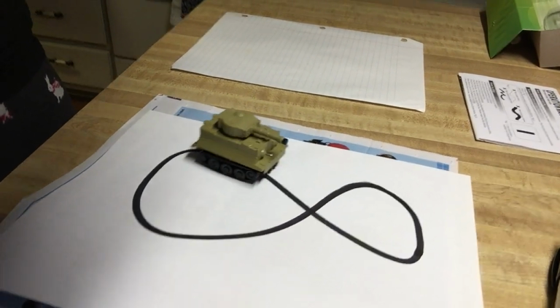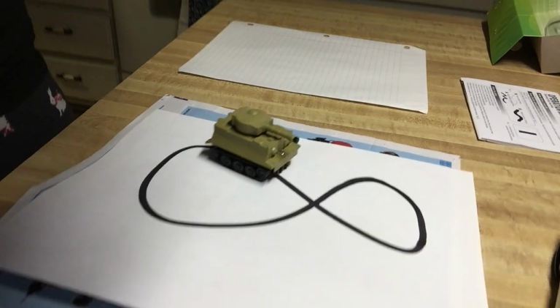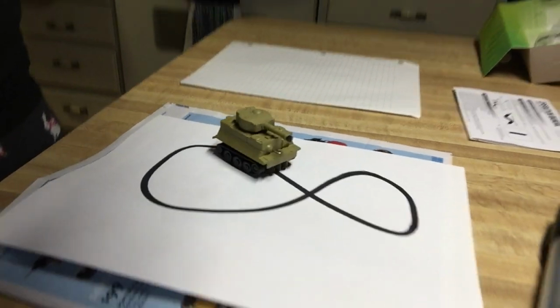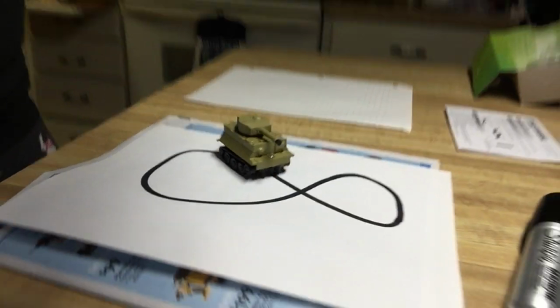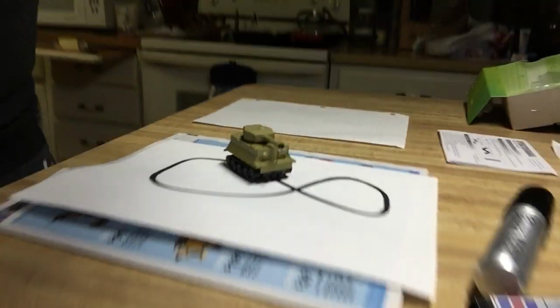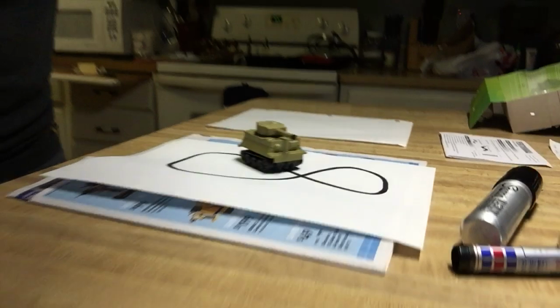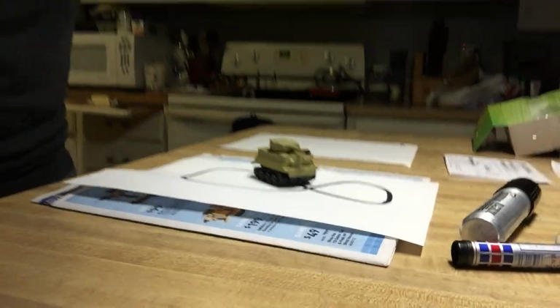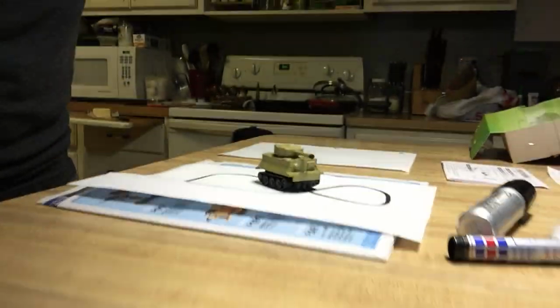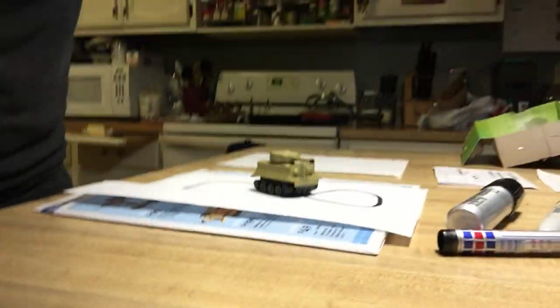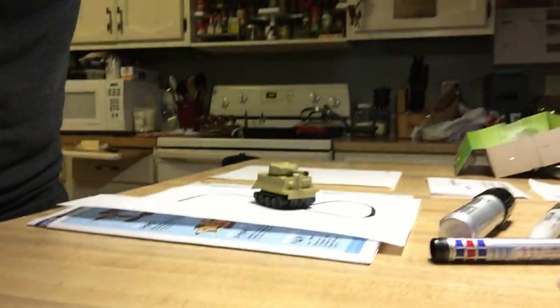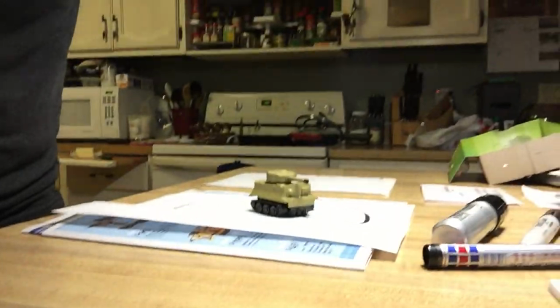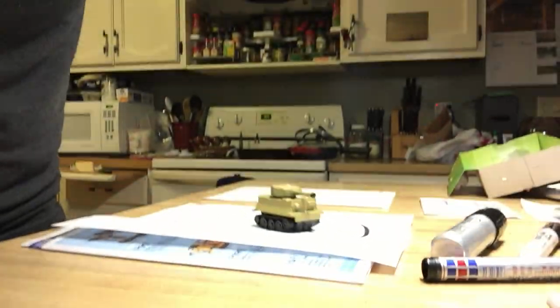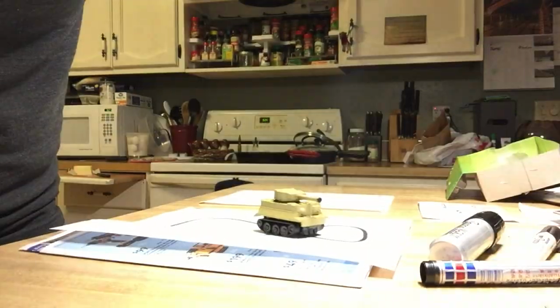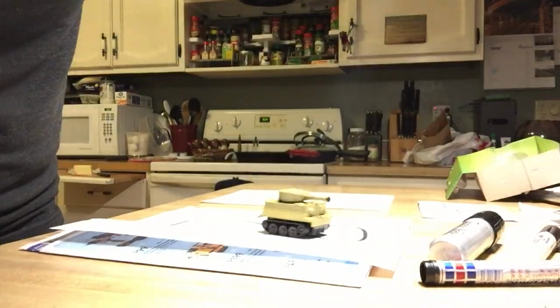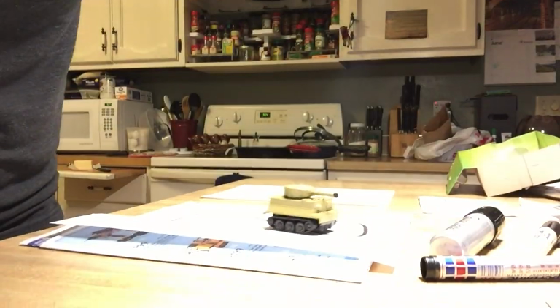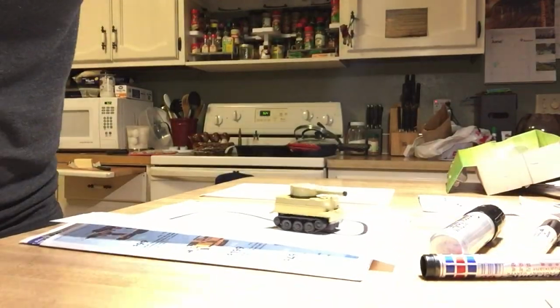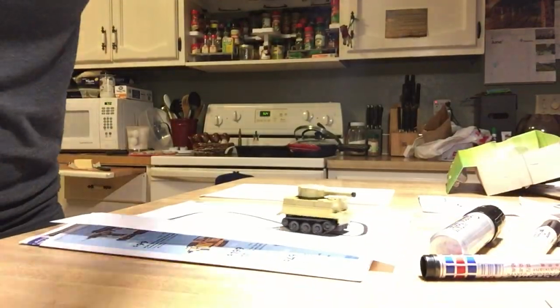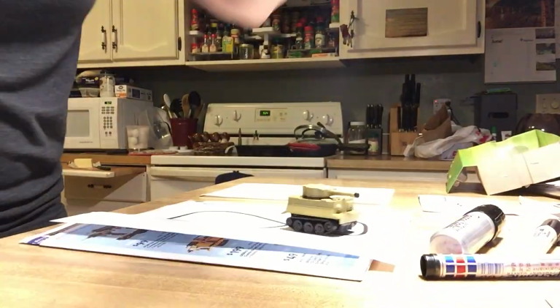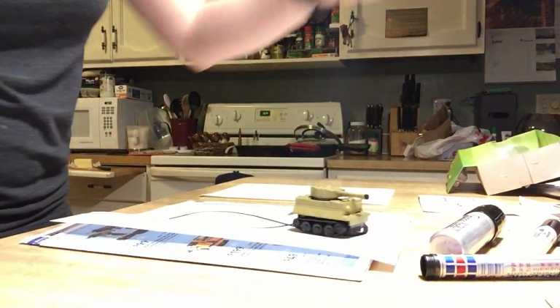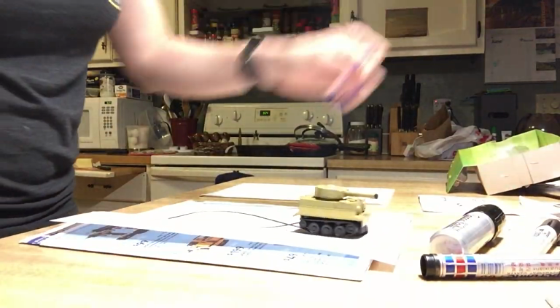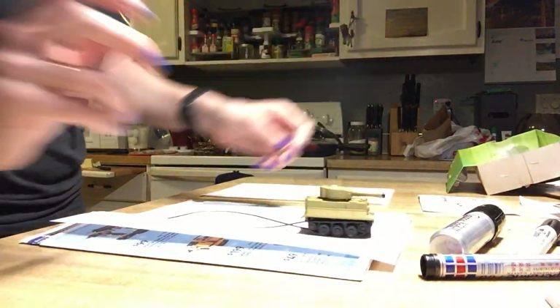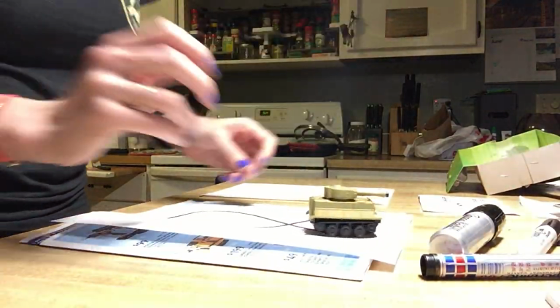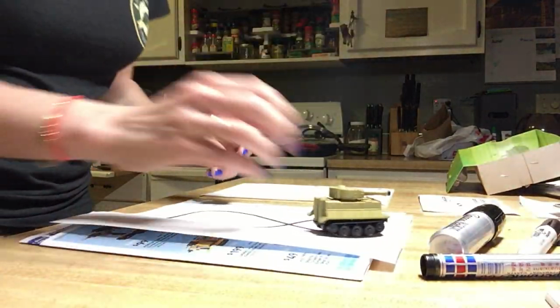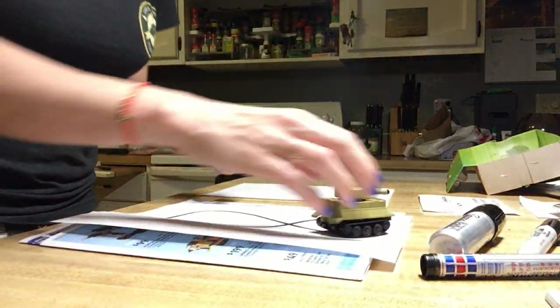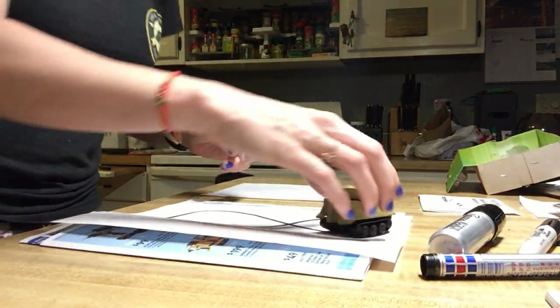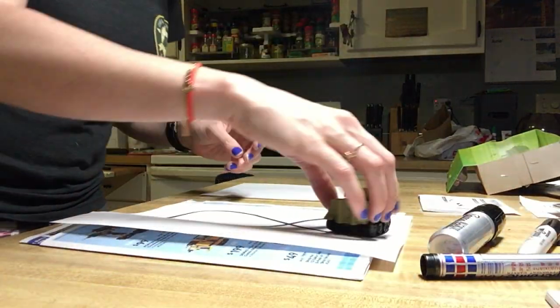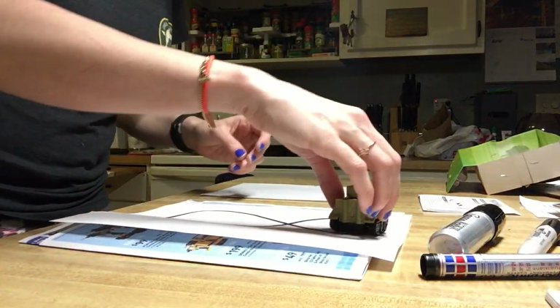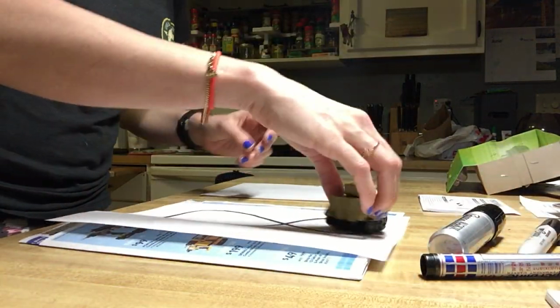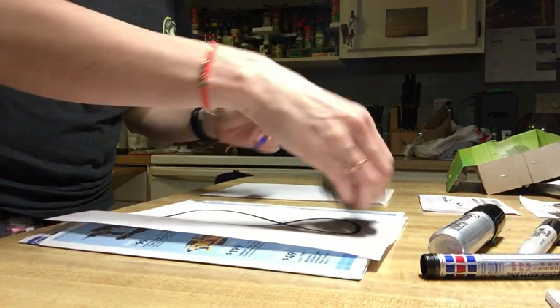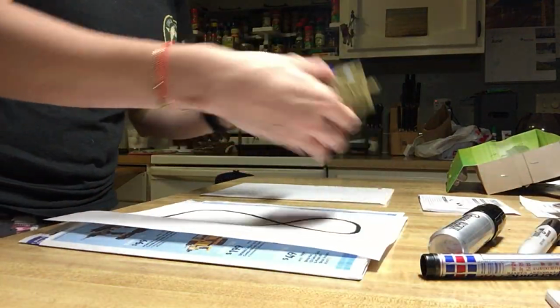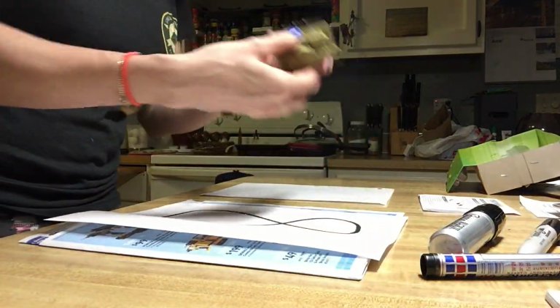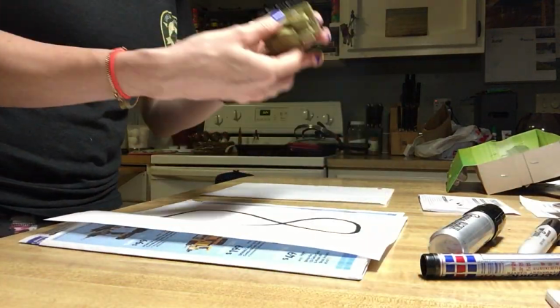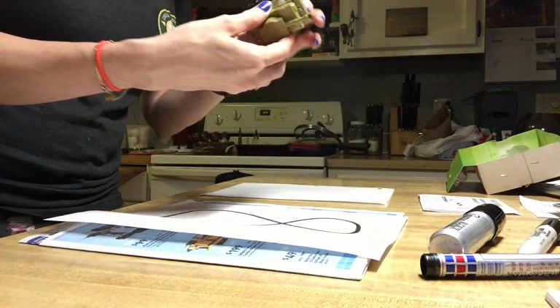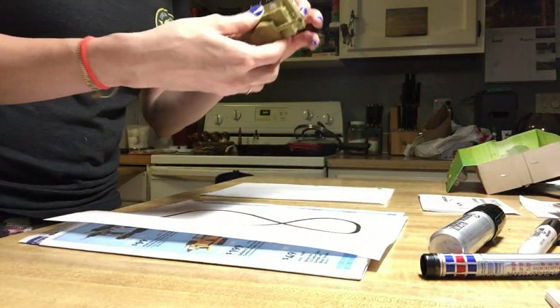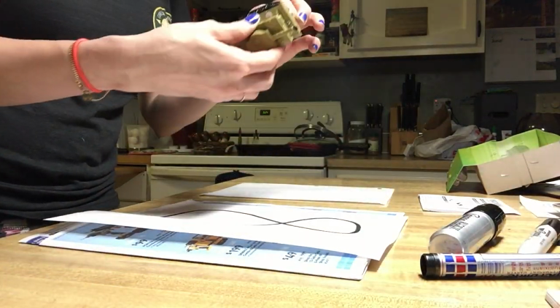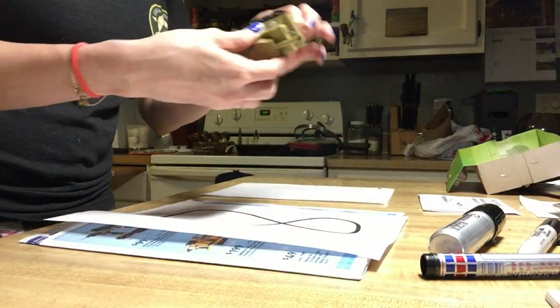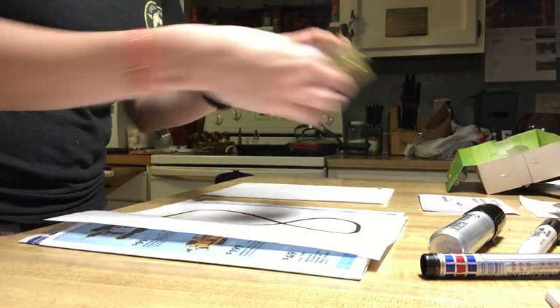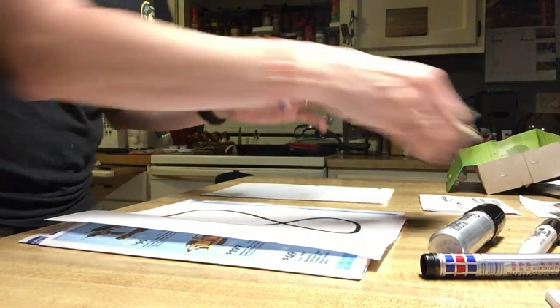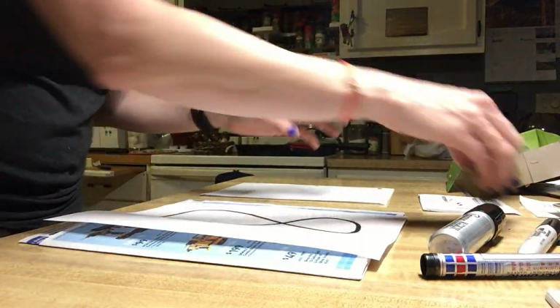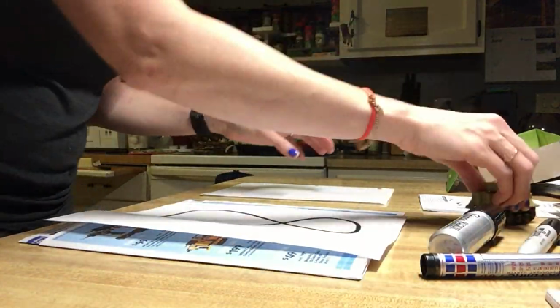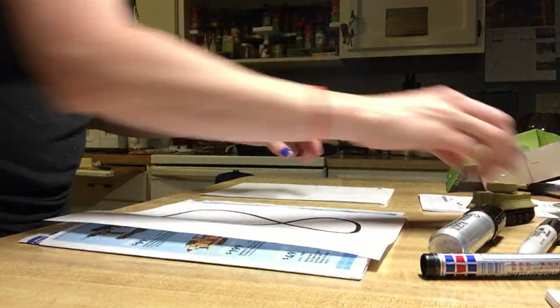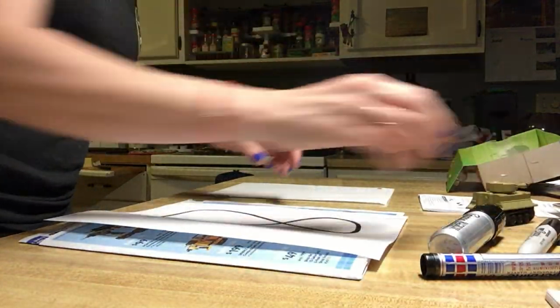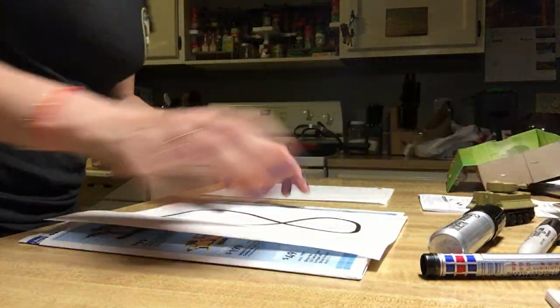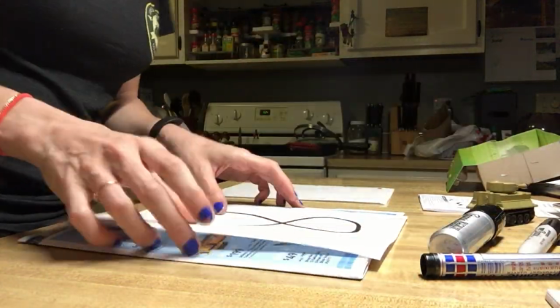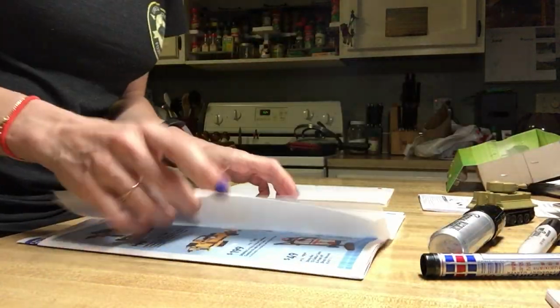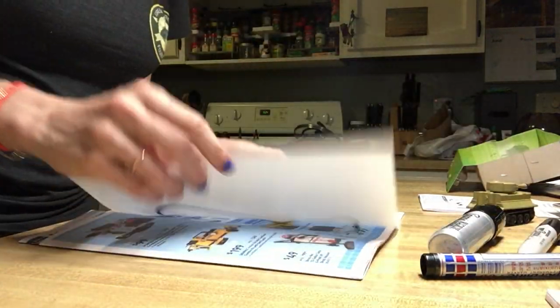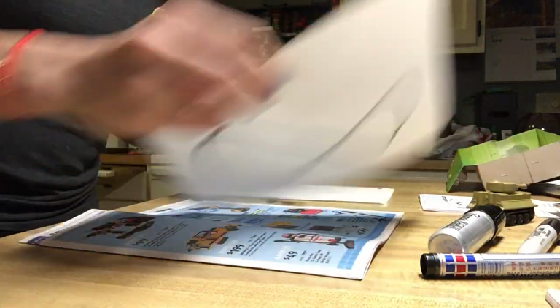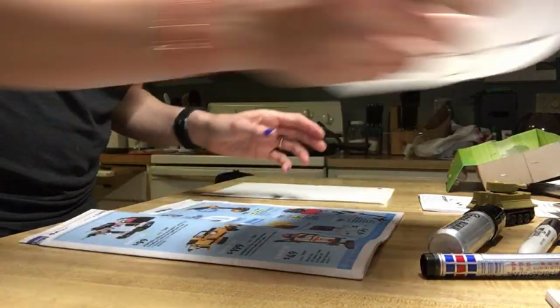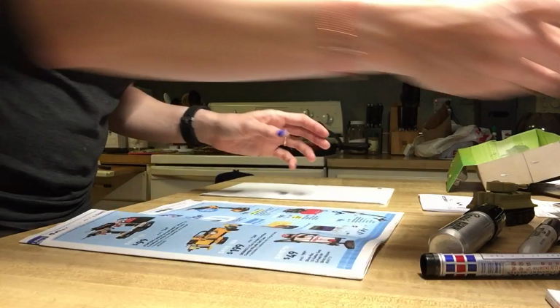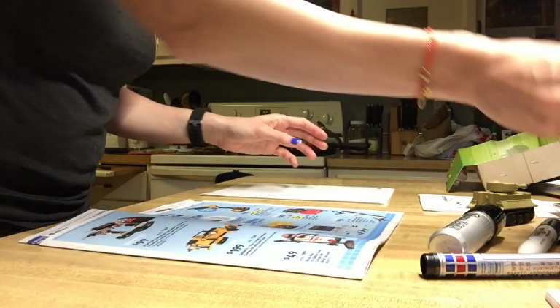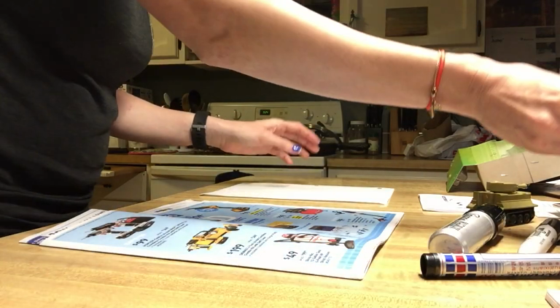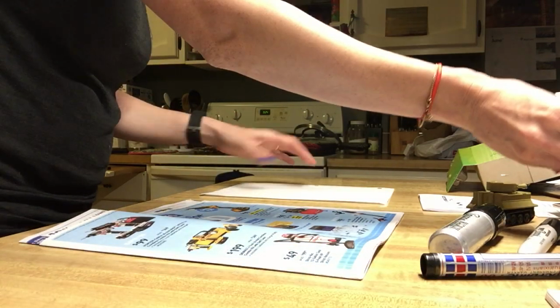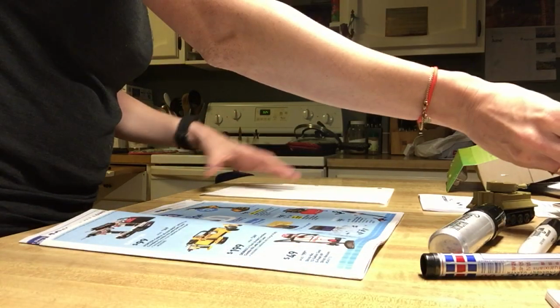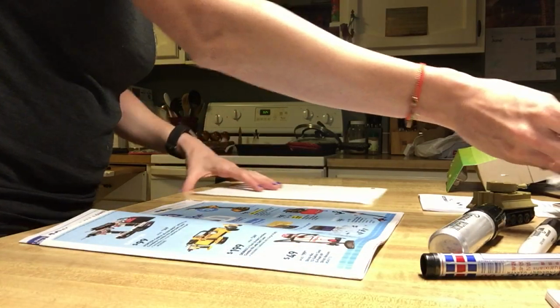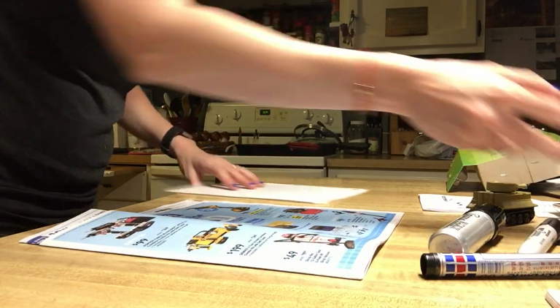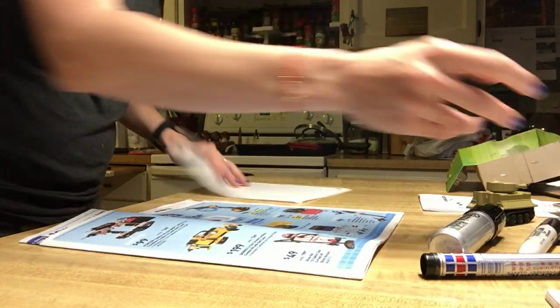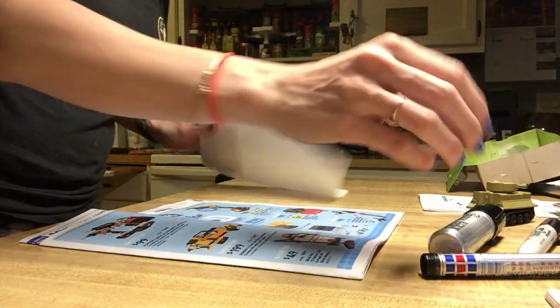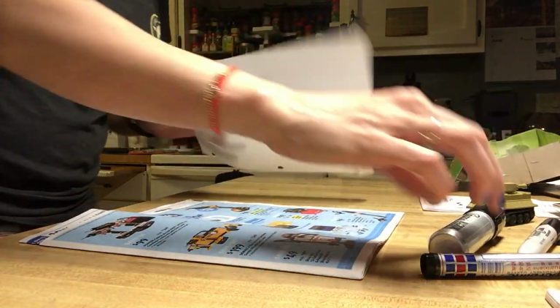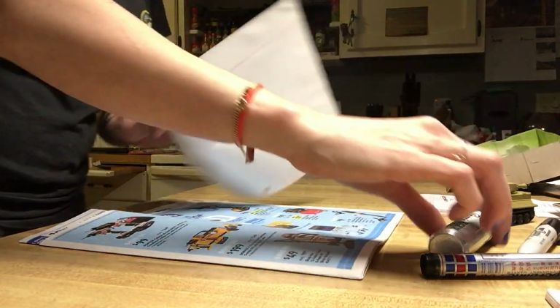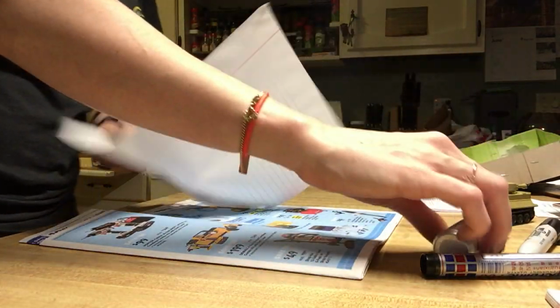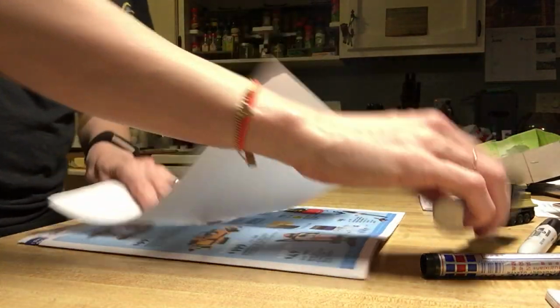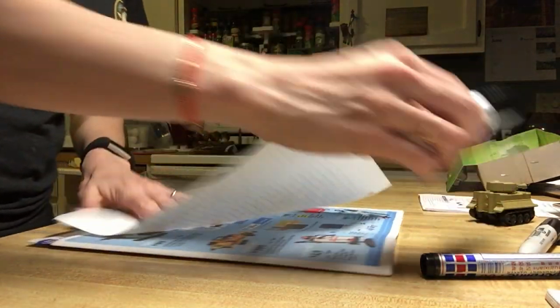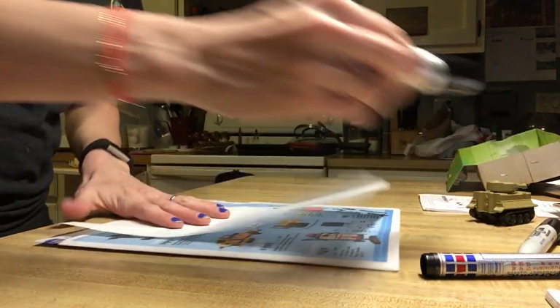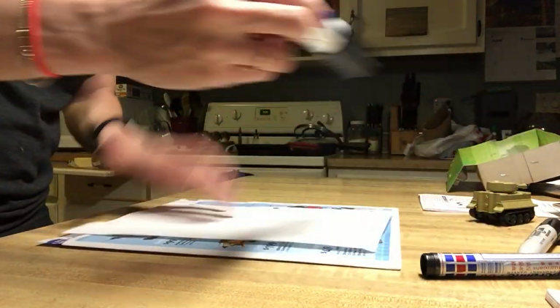I really think it has a lot to do with how thick of a black line you make. I don't really think the paper matters.